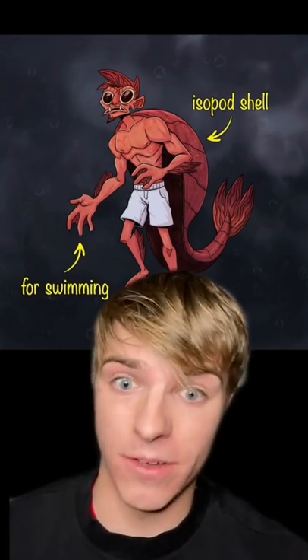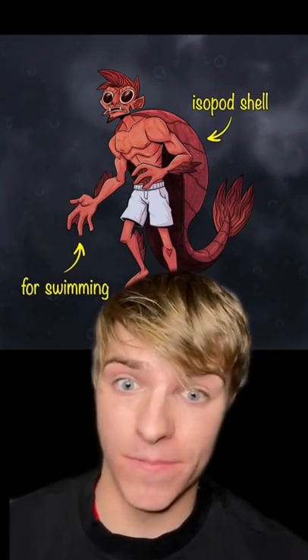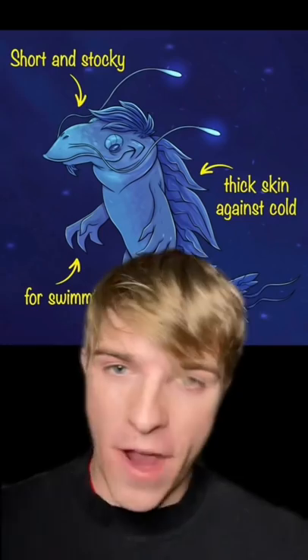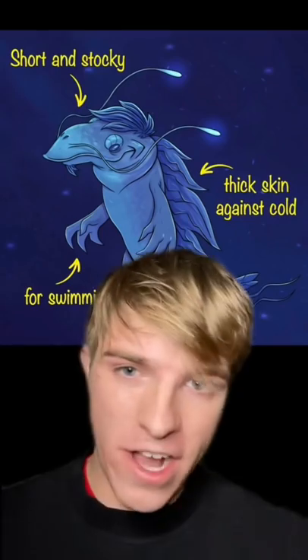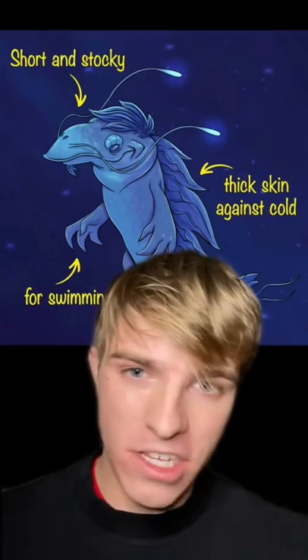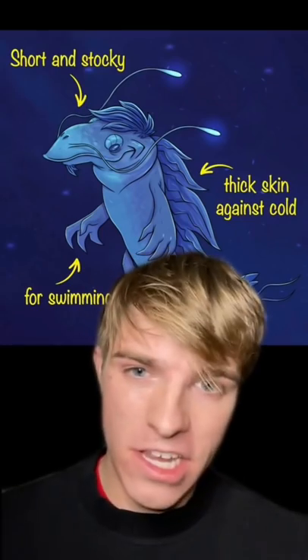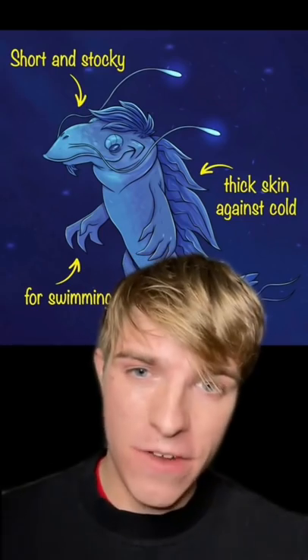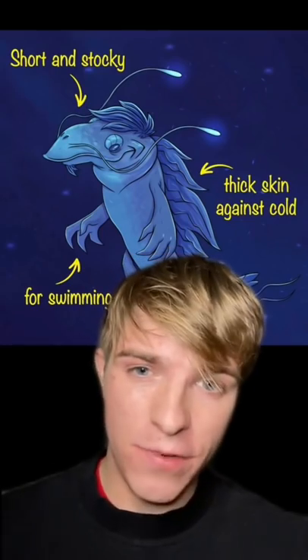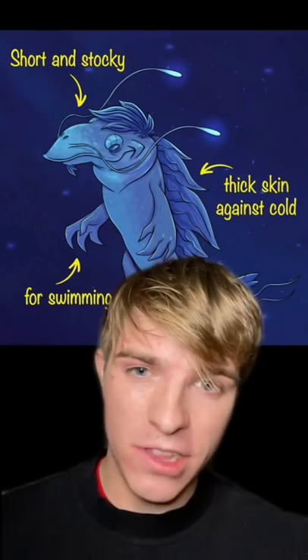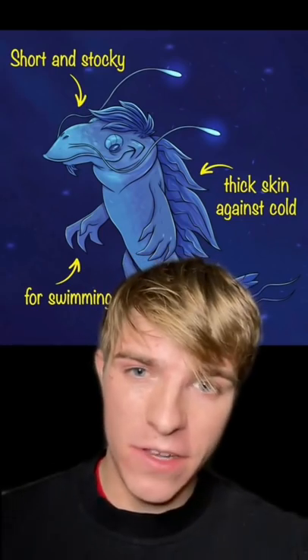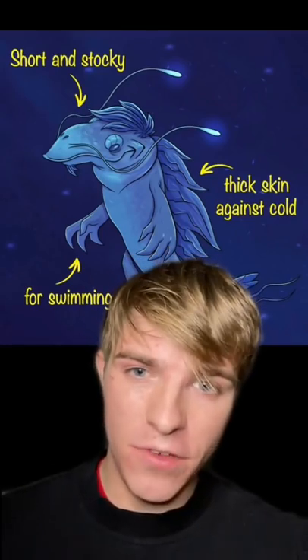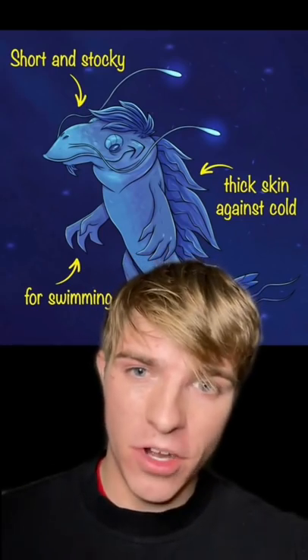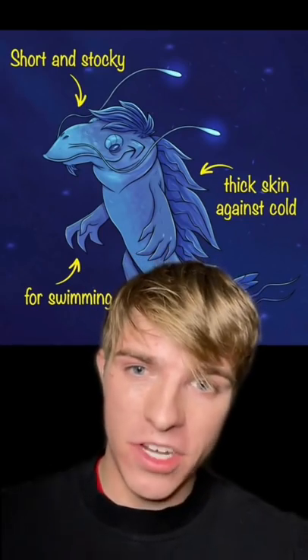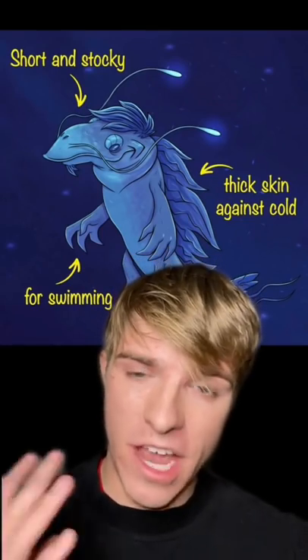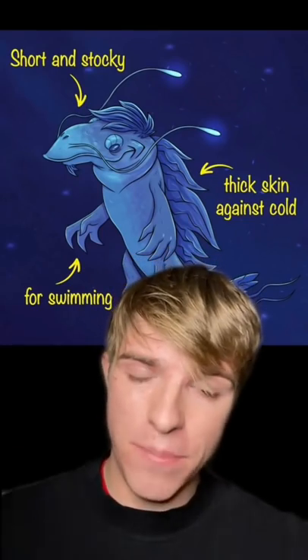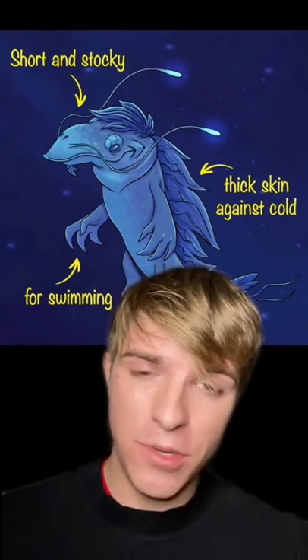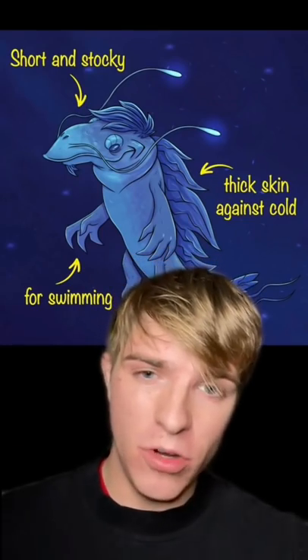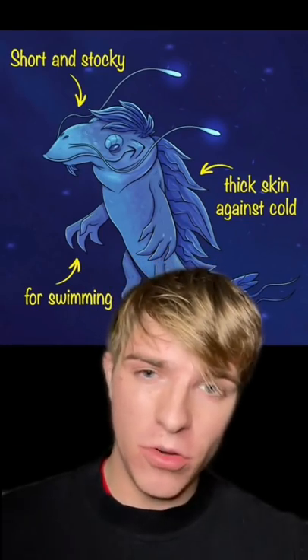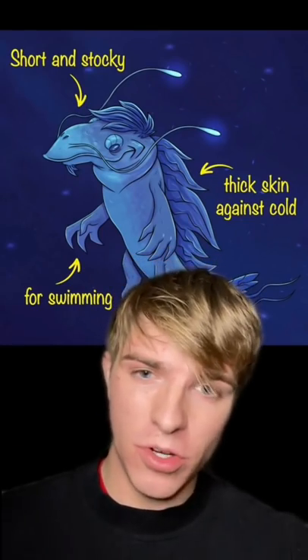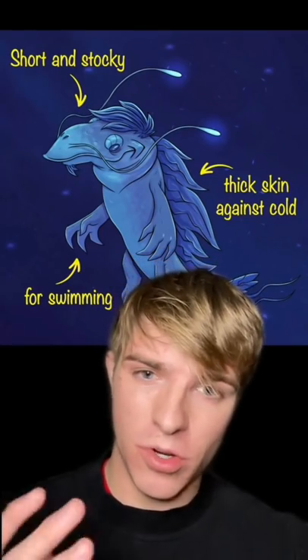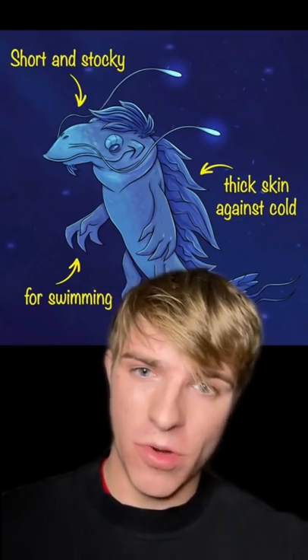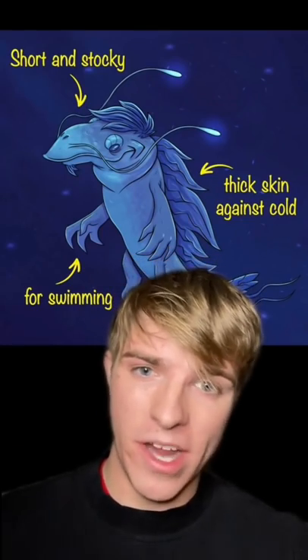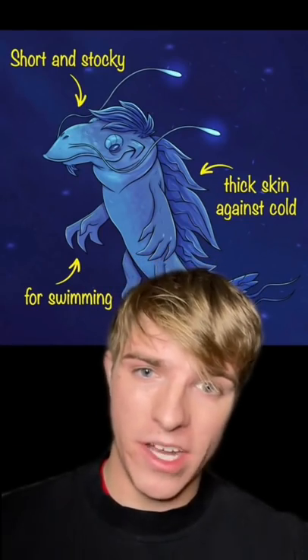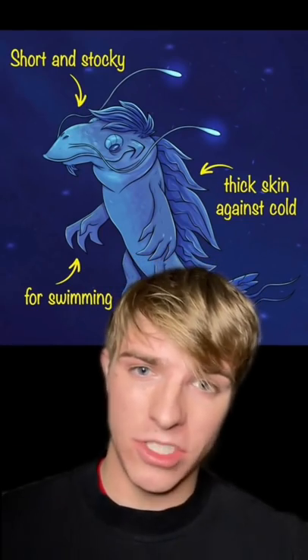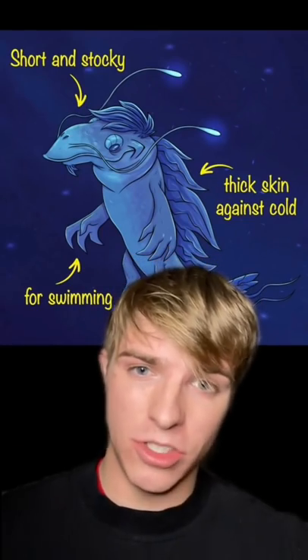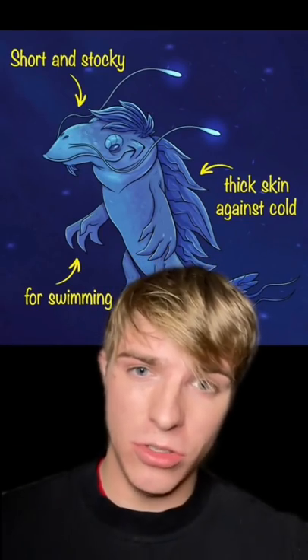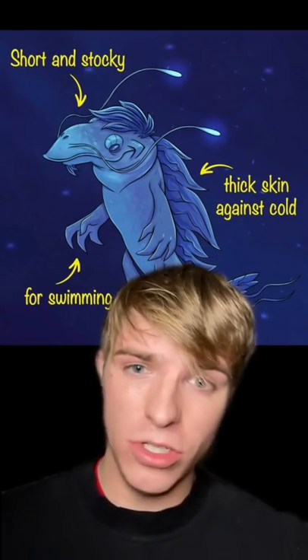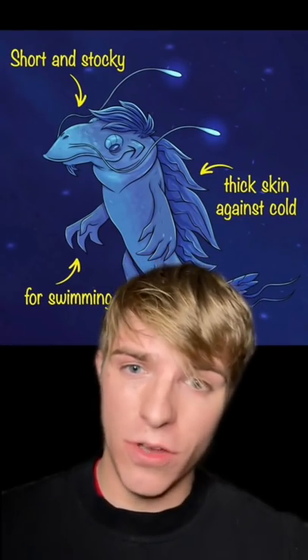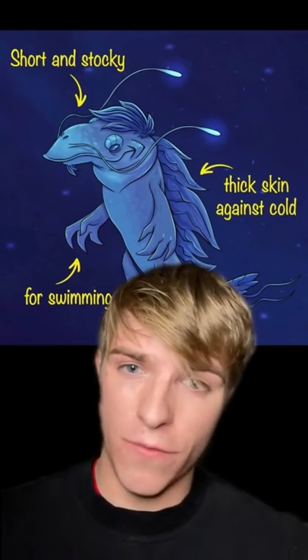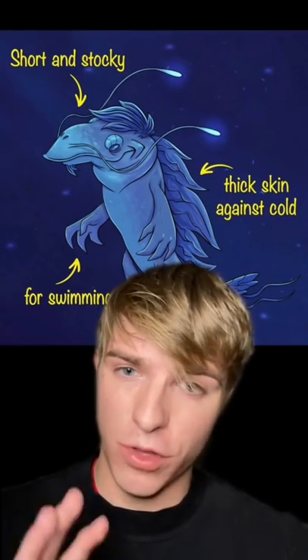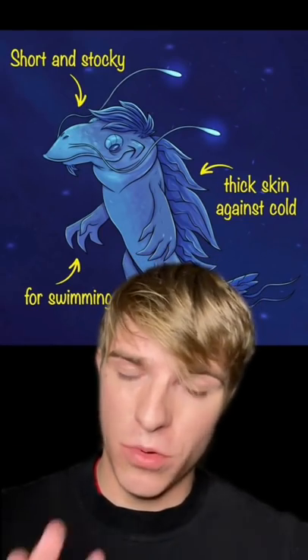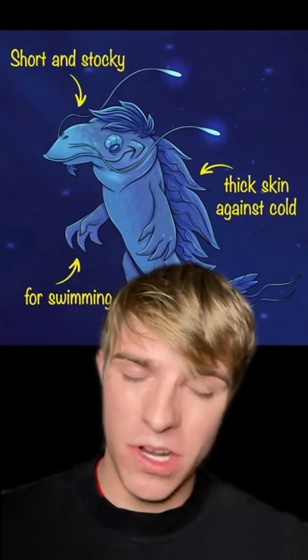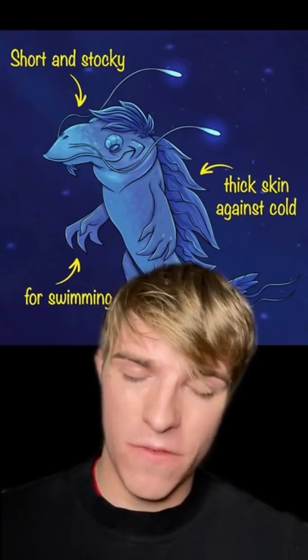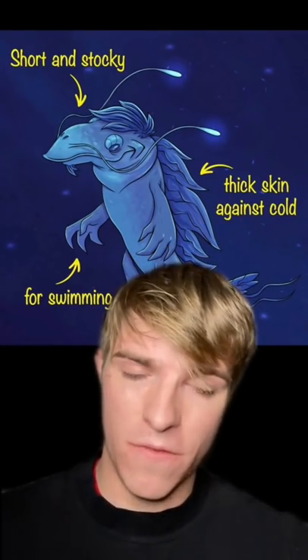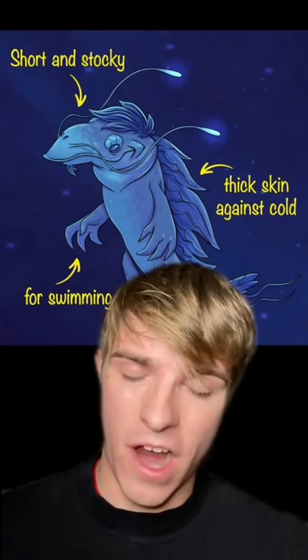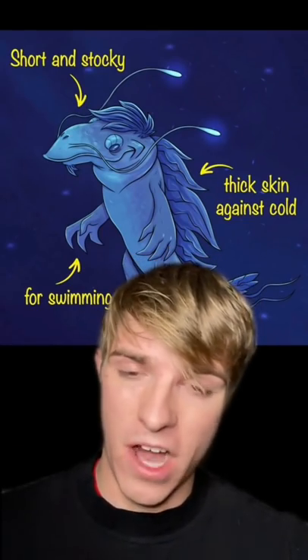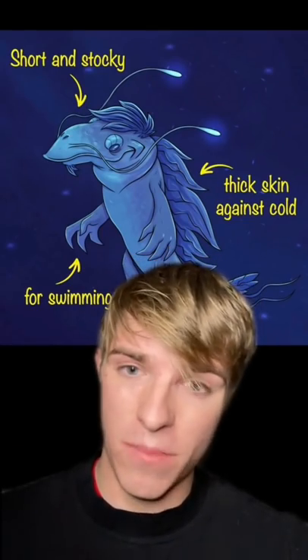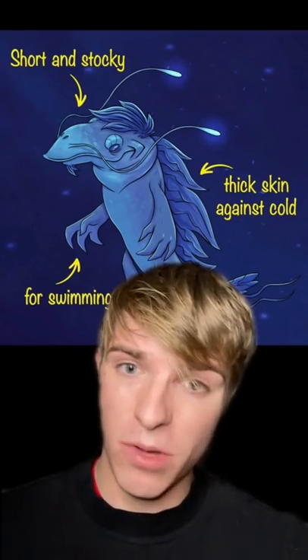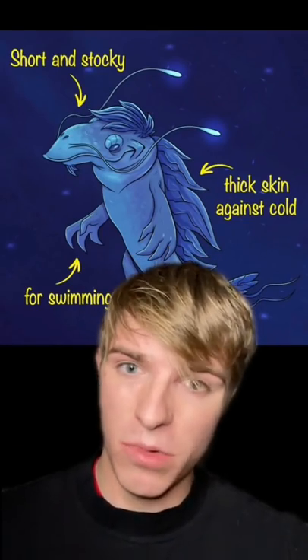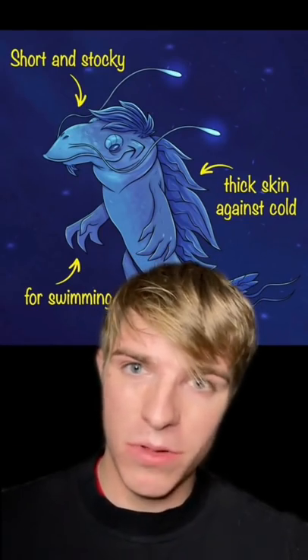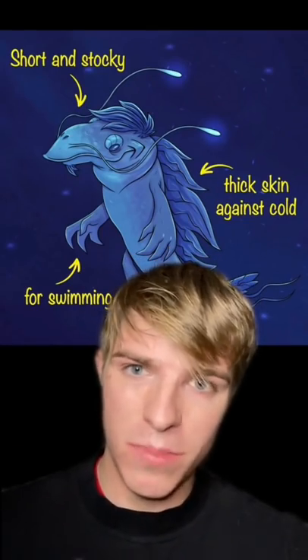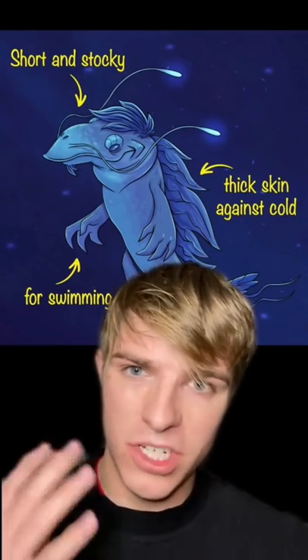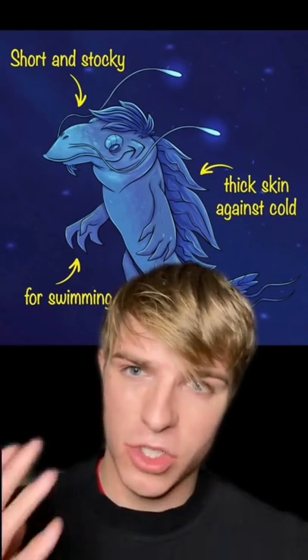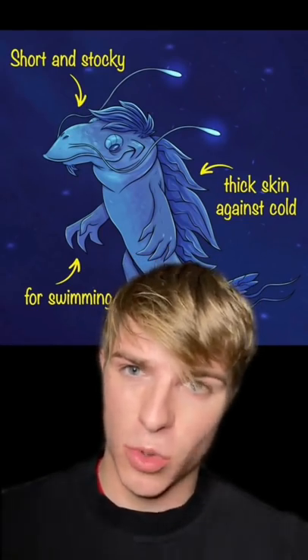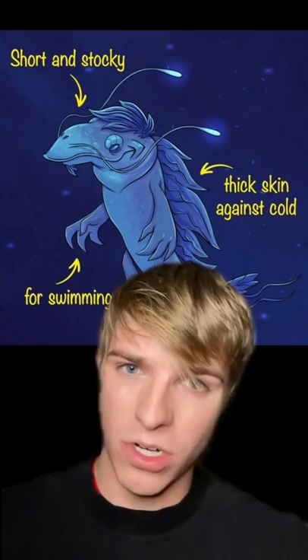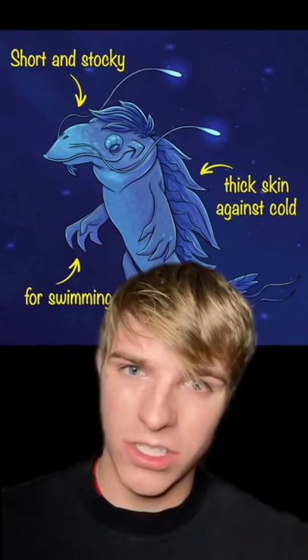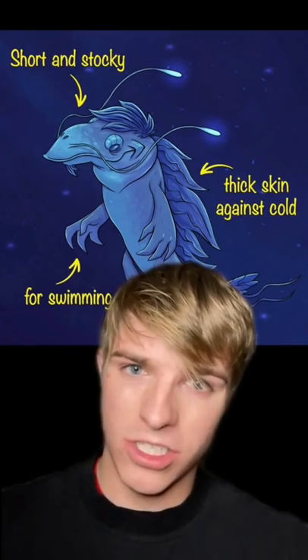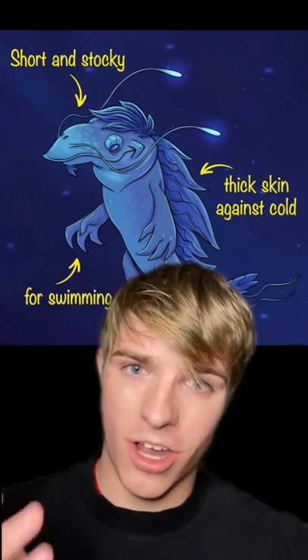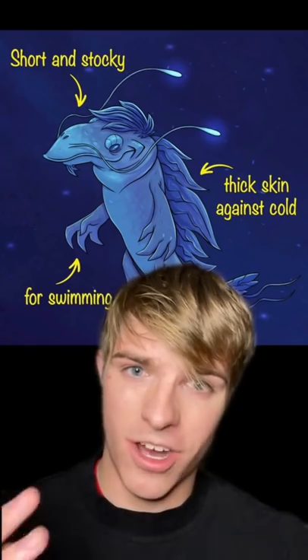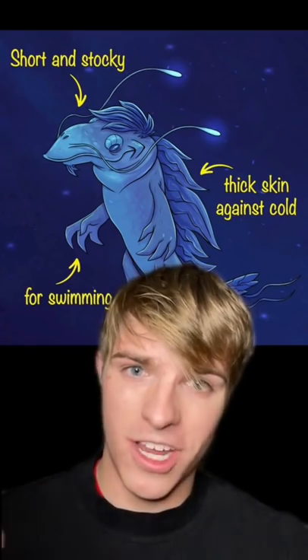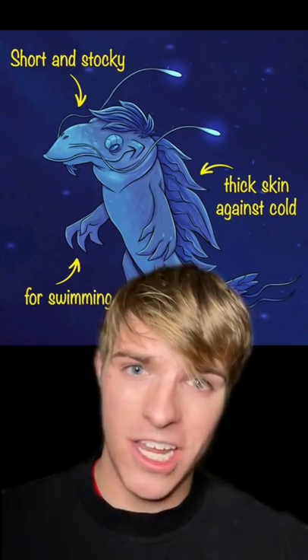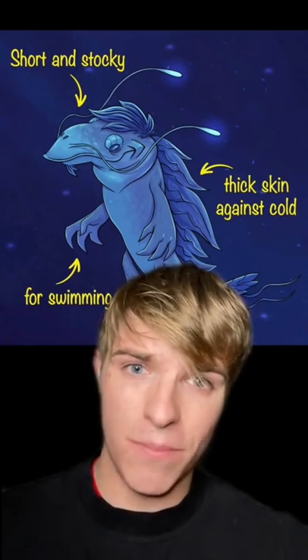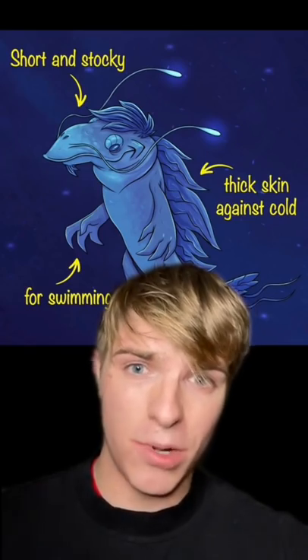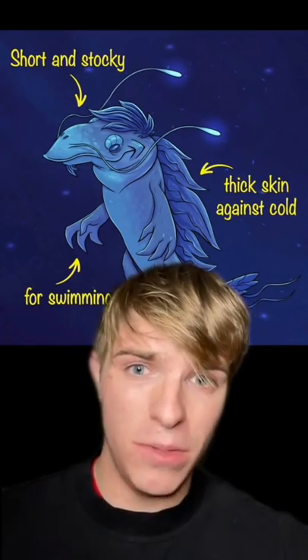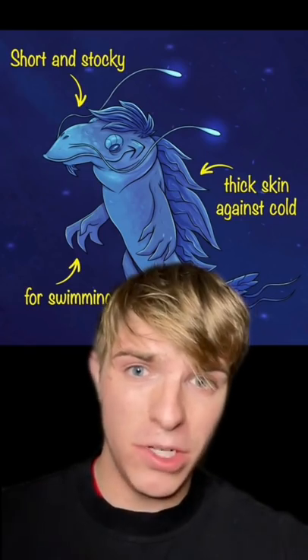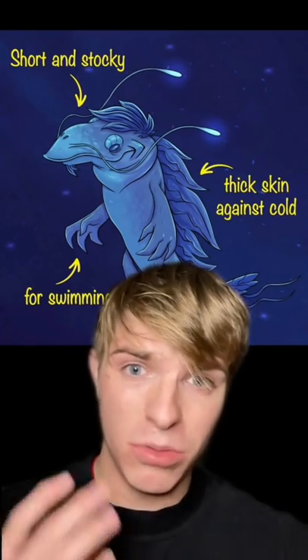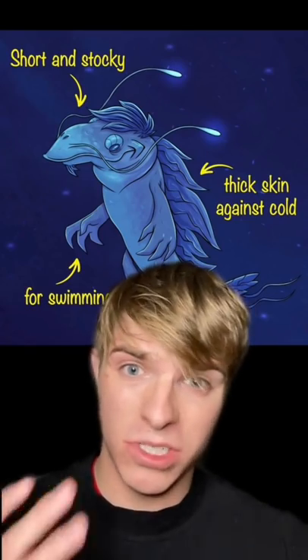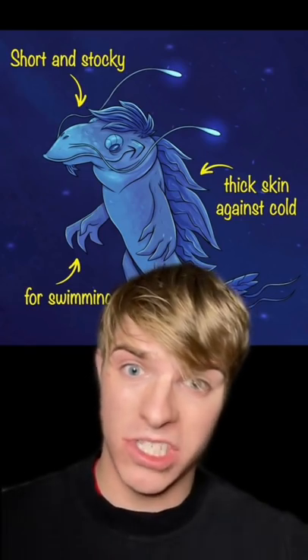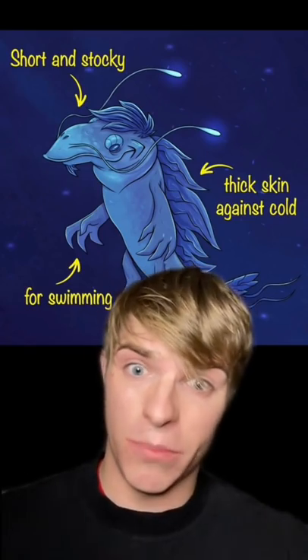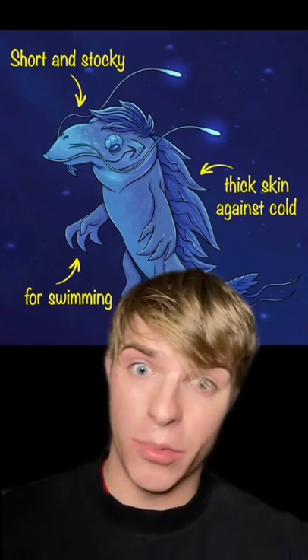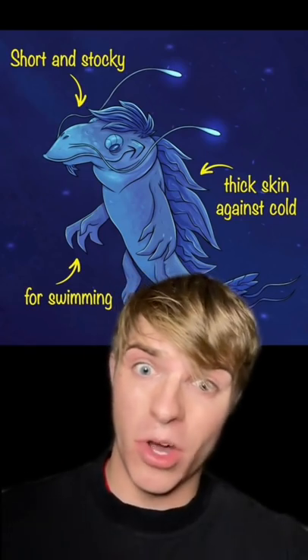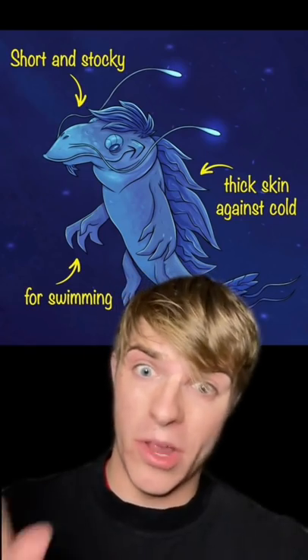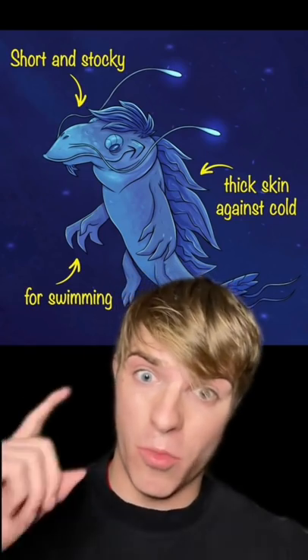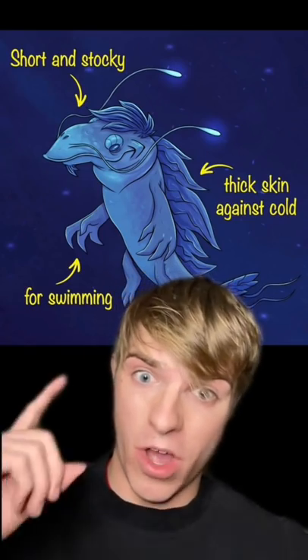Finally, if we lived on Neptune or Uranus, due to the fluid environment, we would be short and stocky and pretty much resemble a whale.